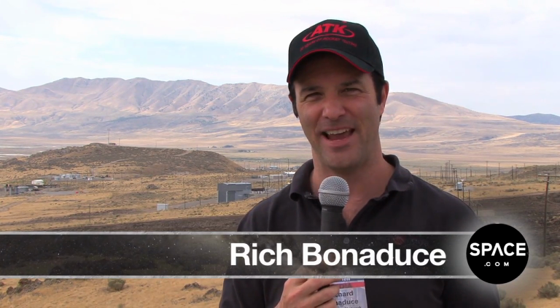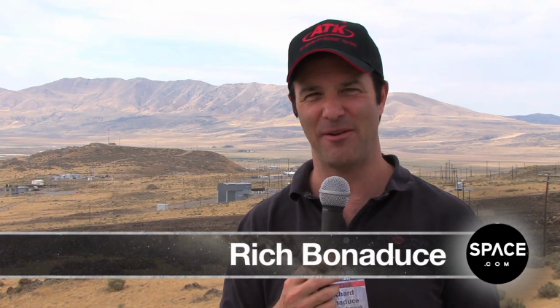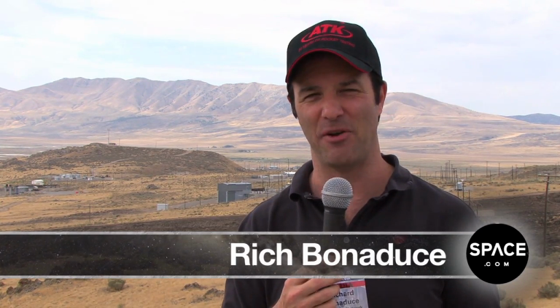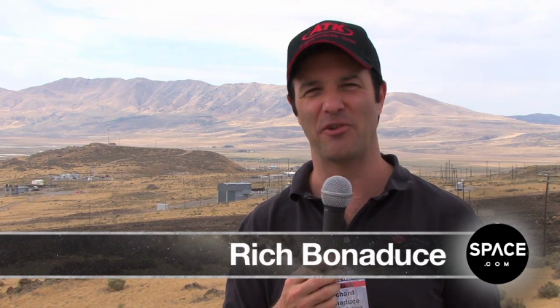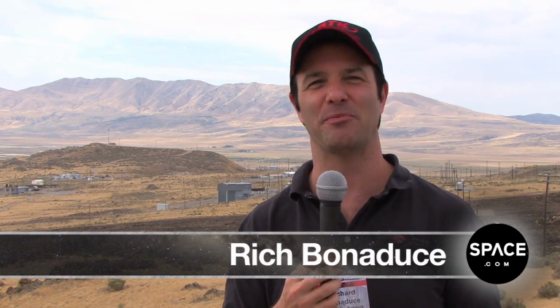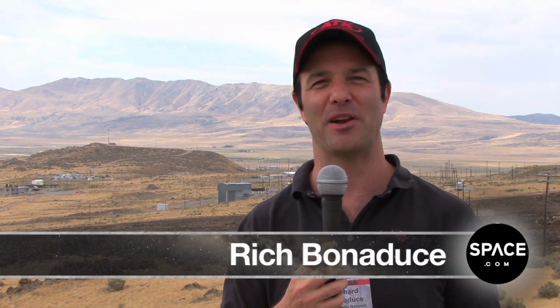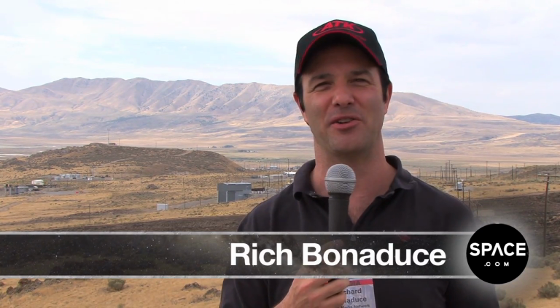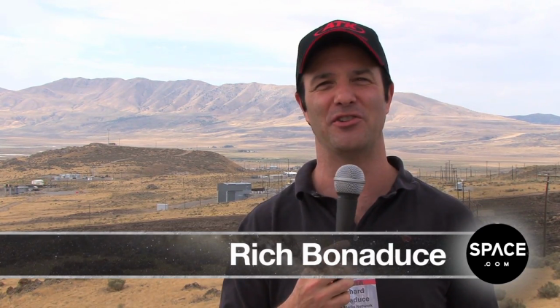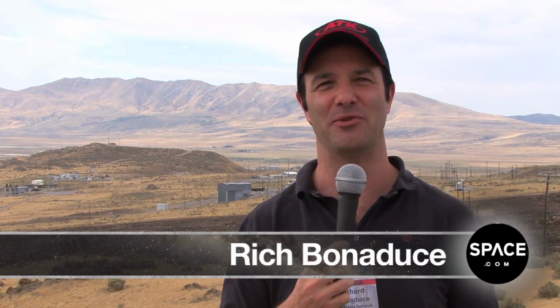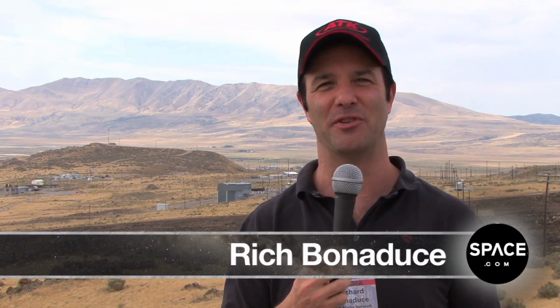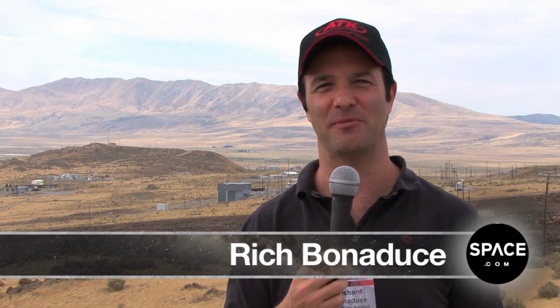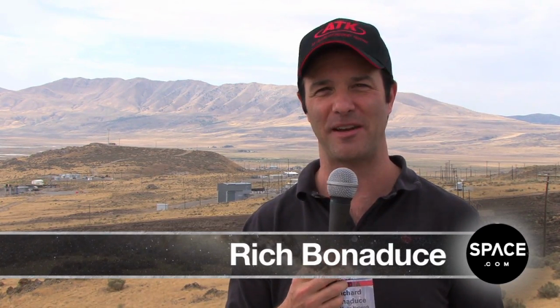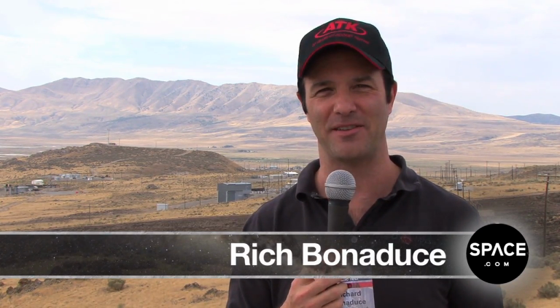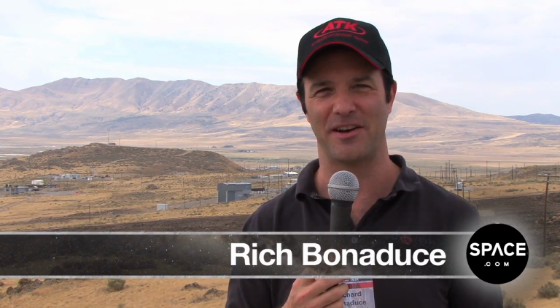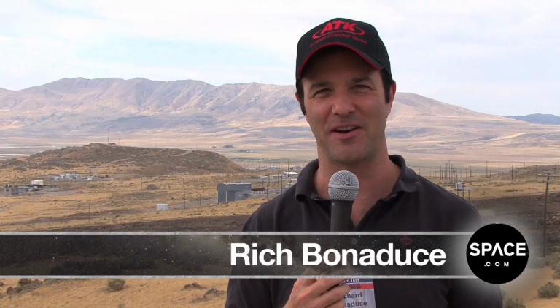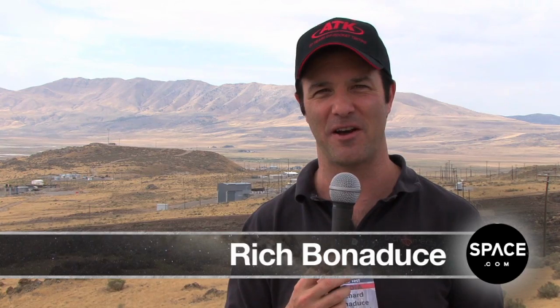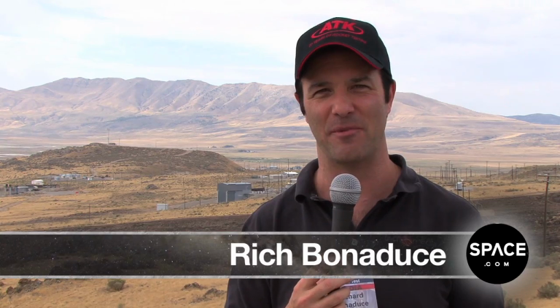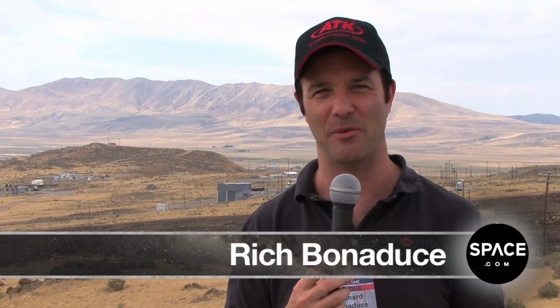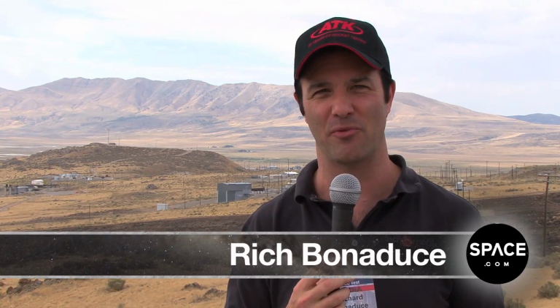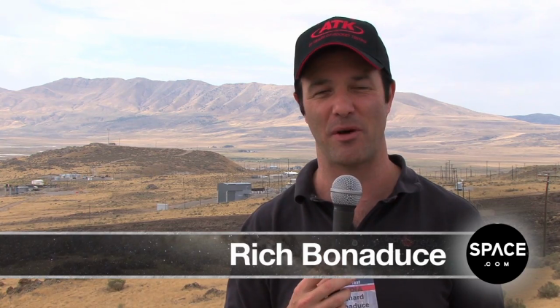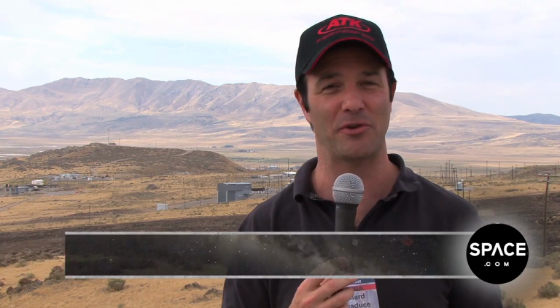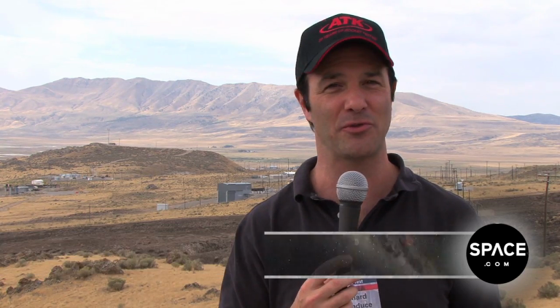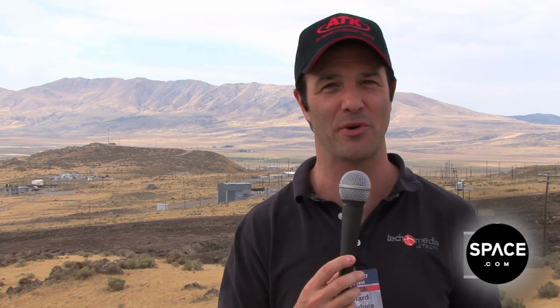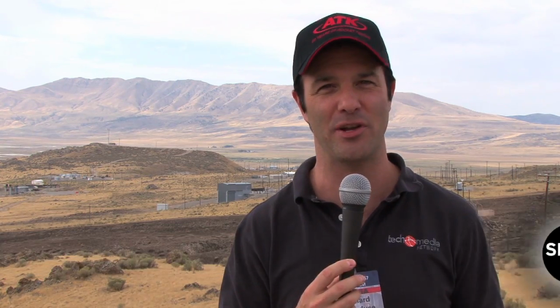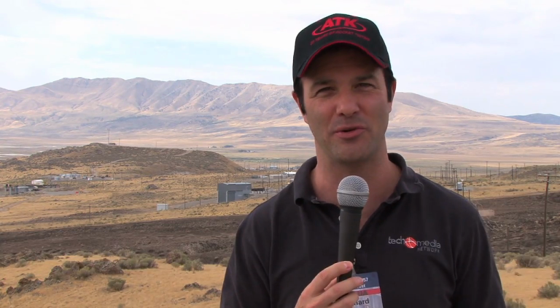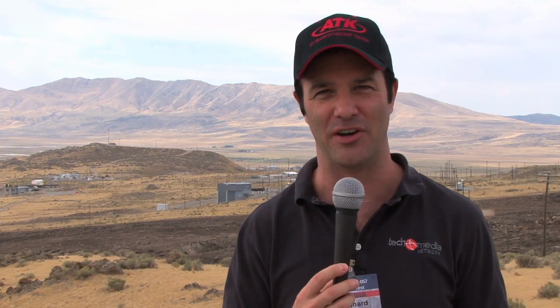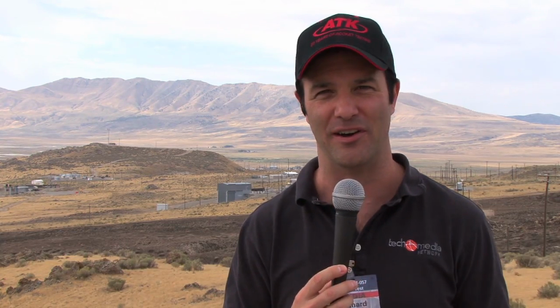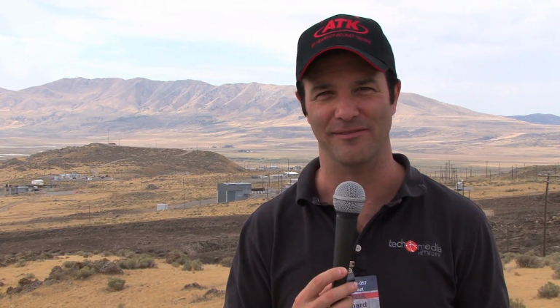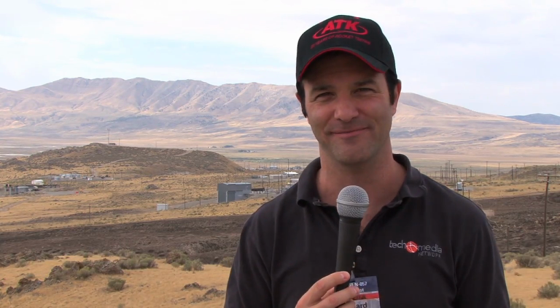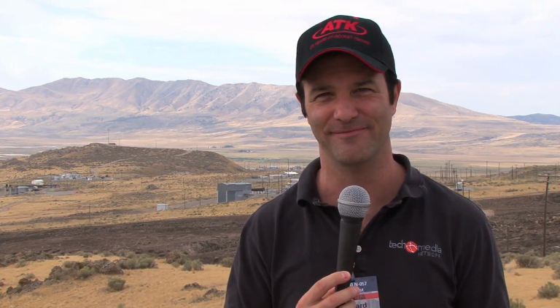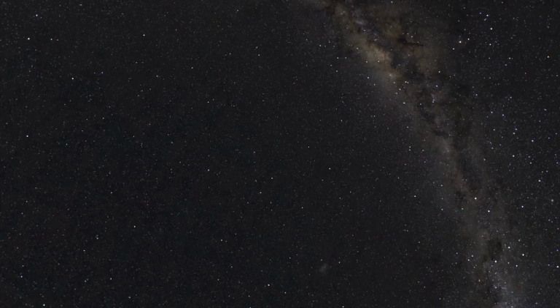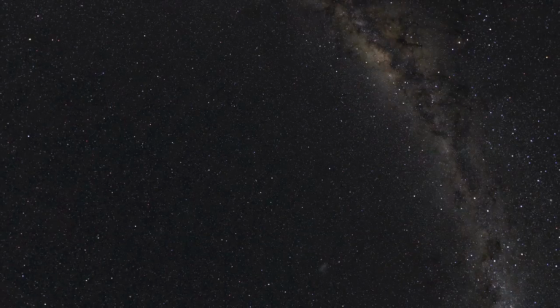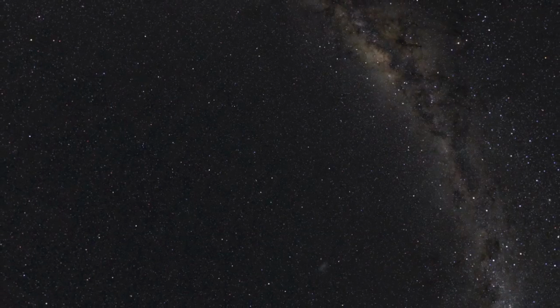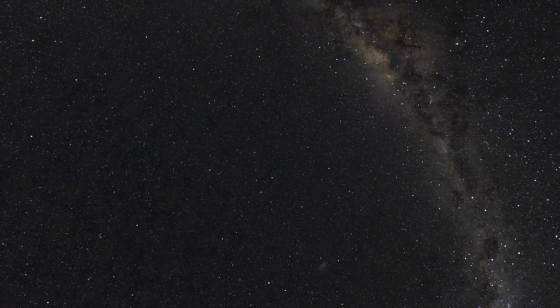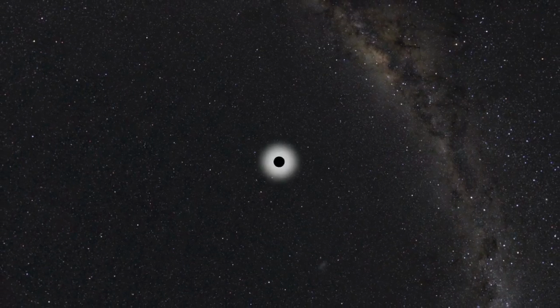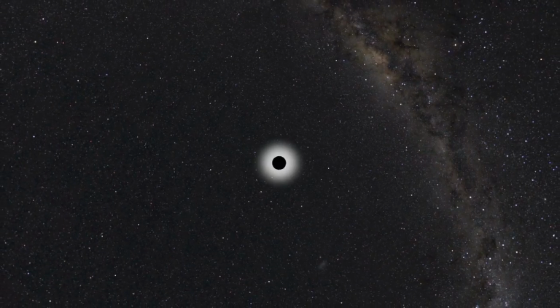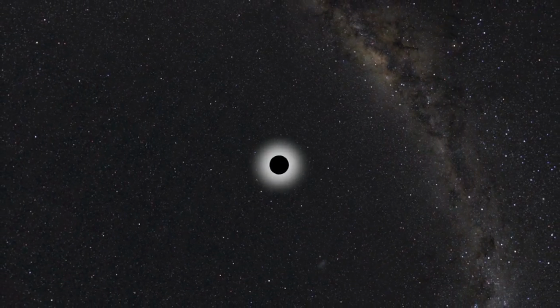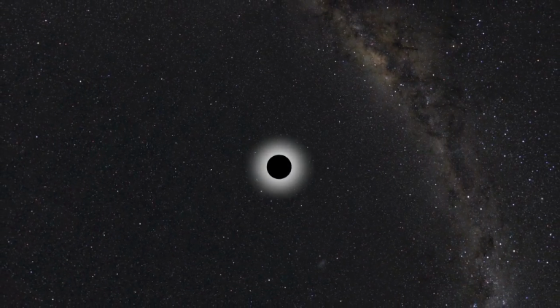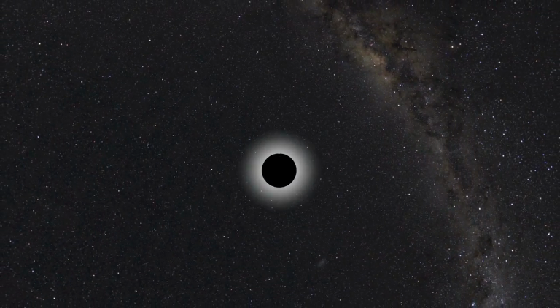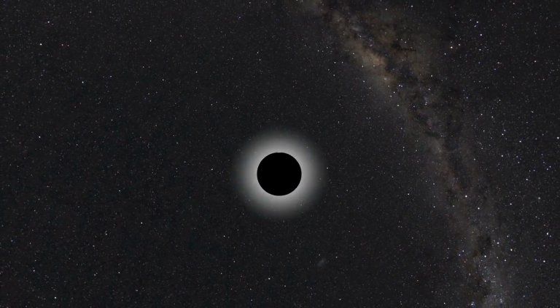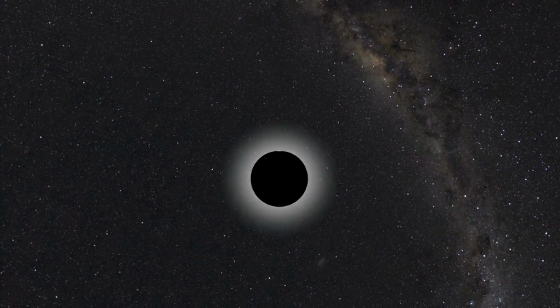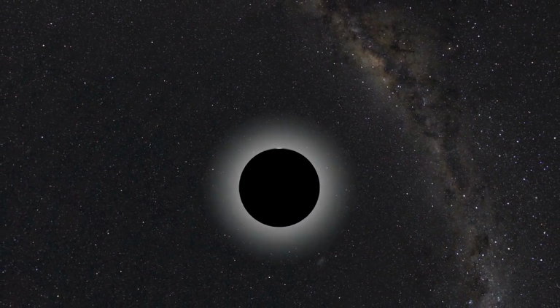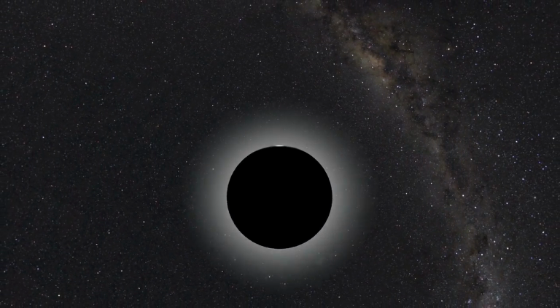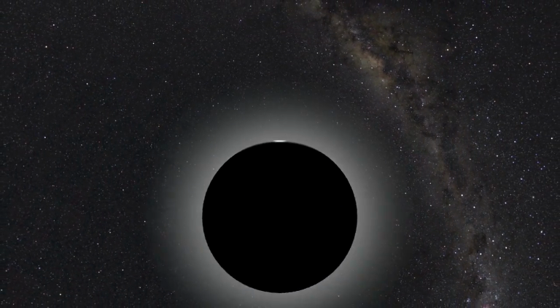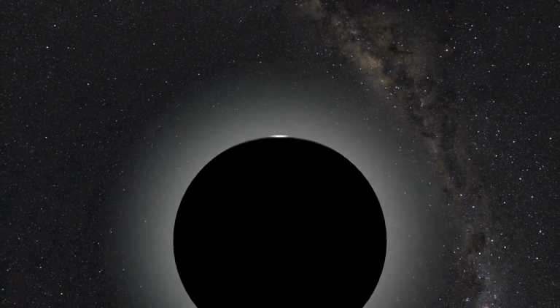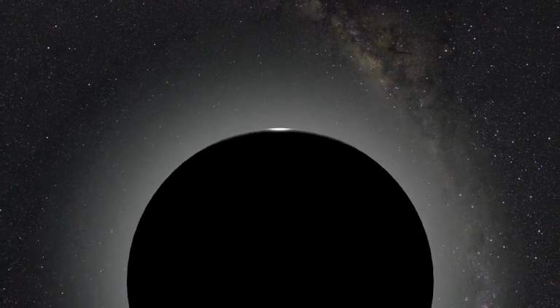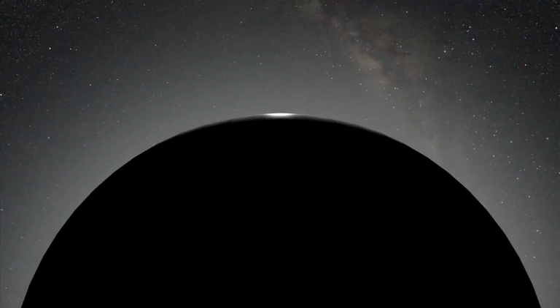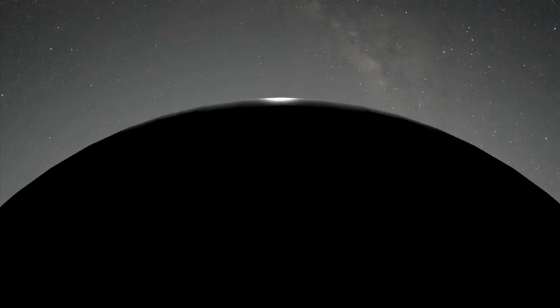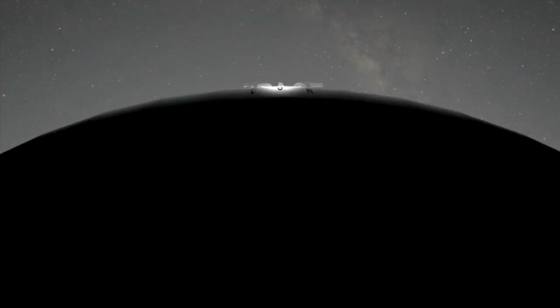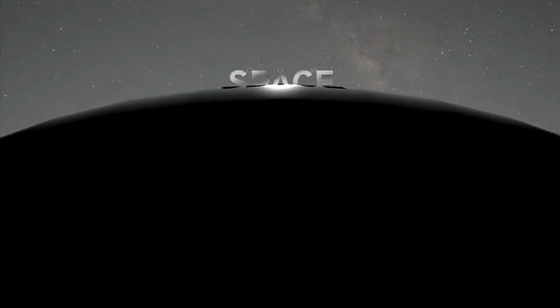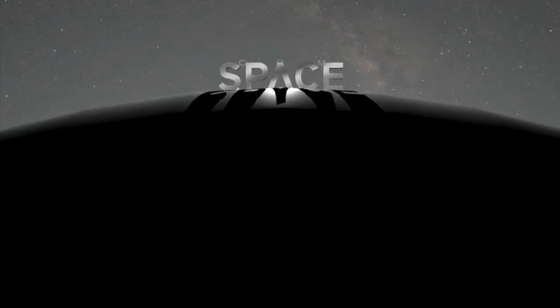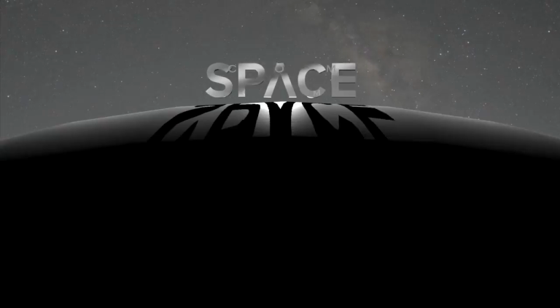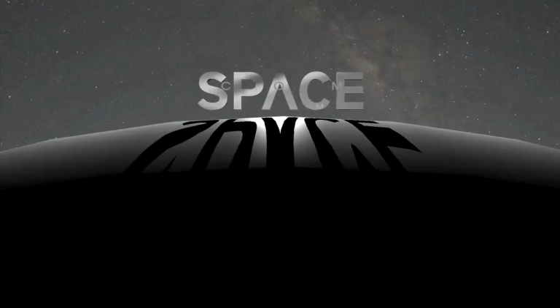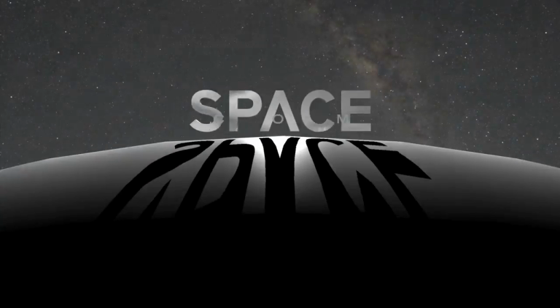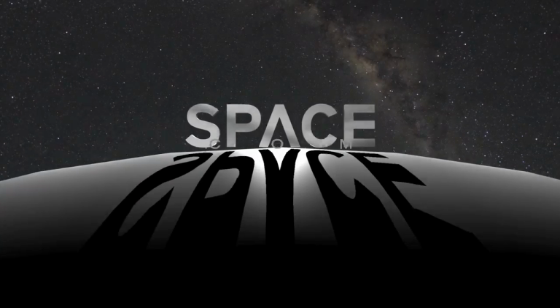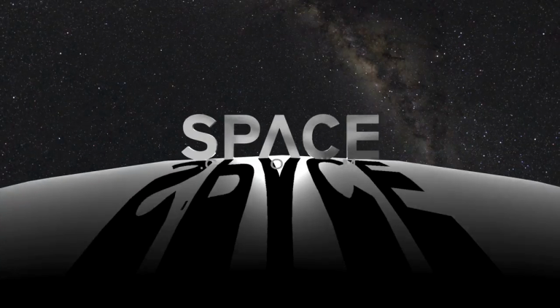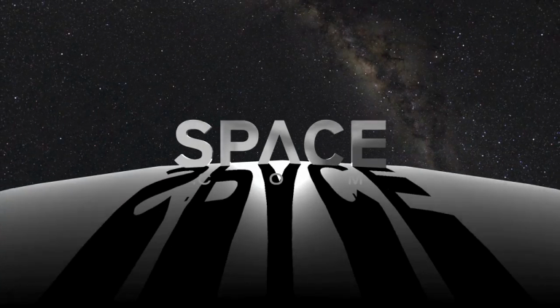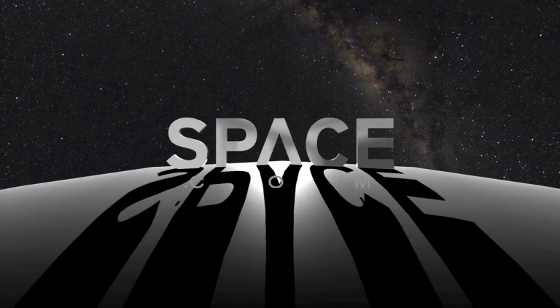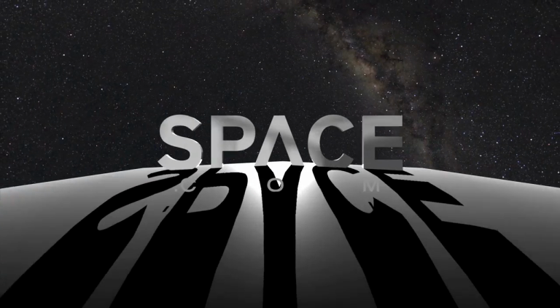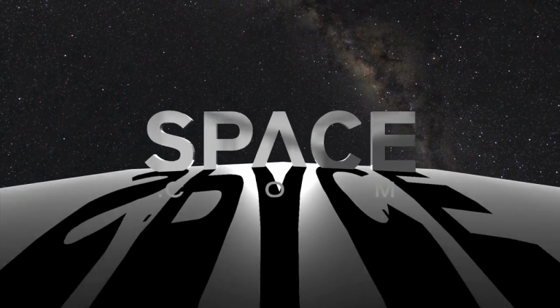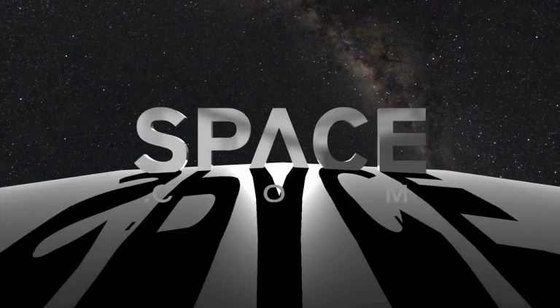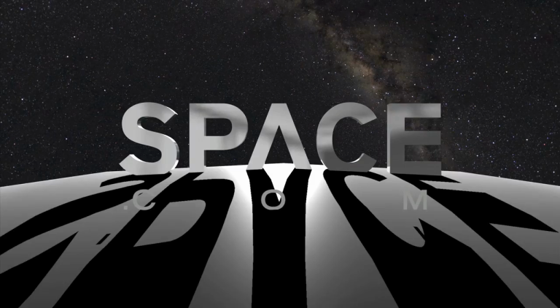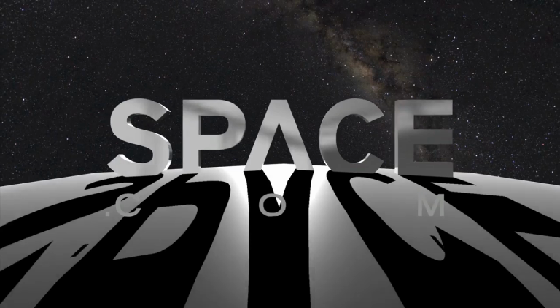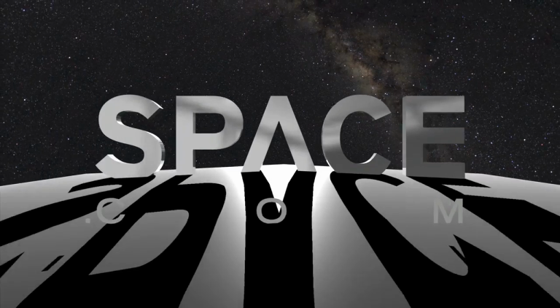Rich Bonaduce with Space.com in Promontory, Utah. Space.com.